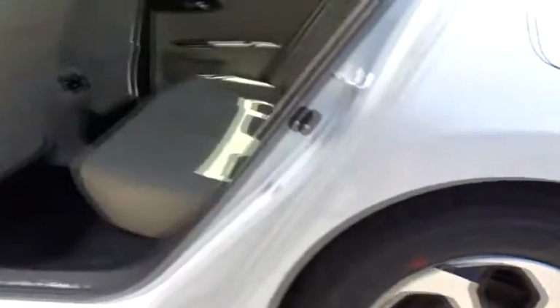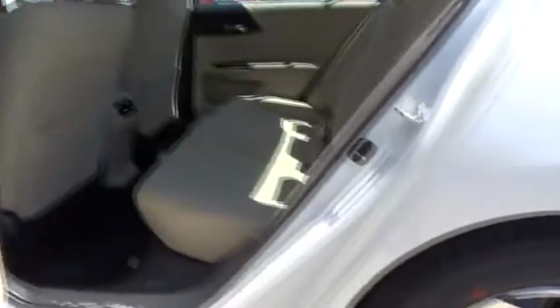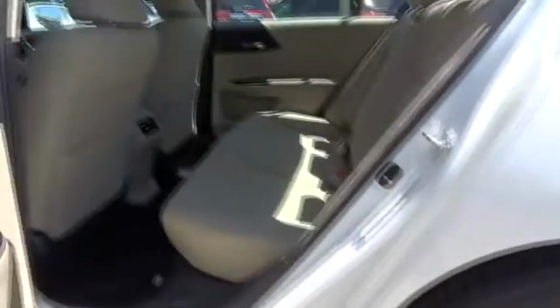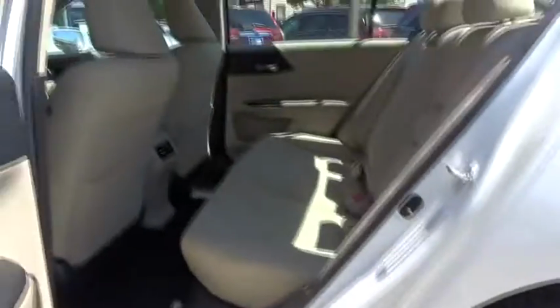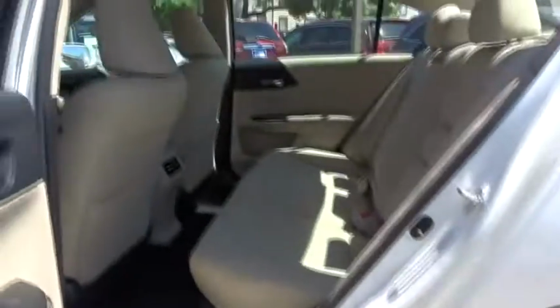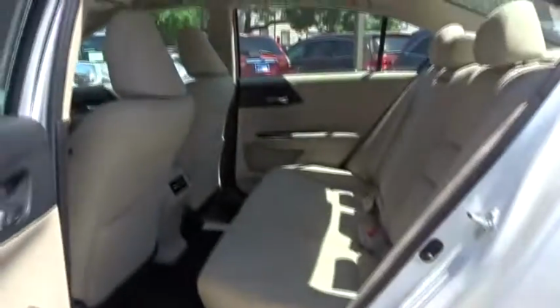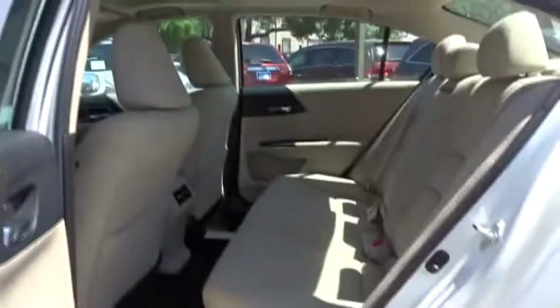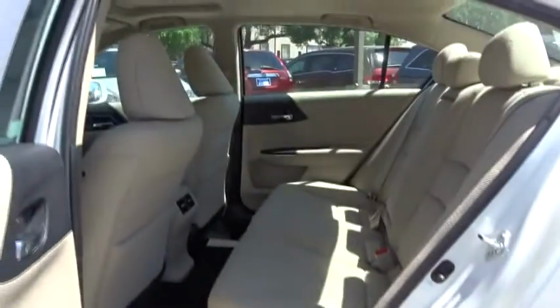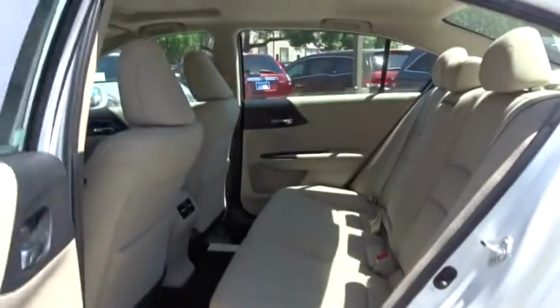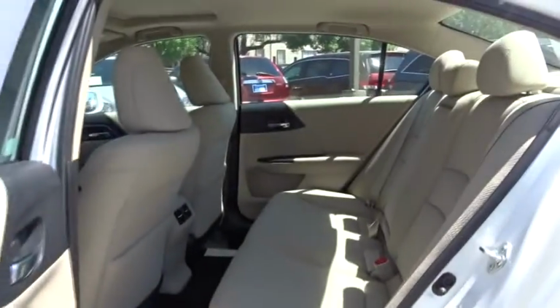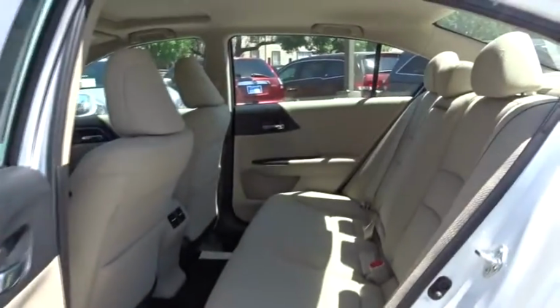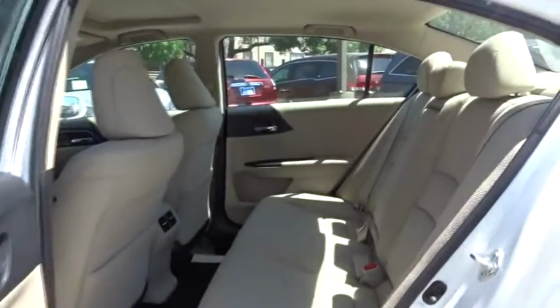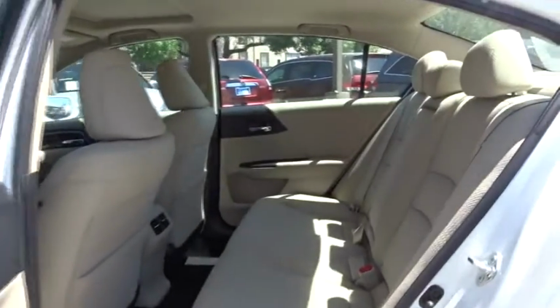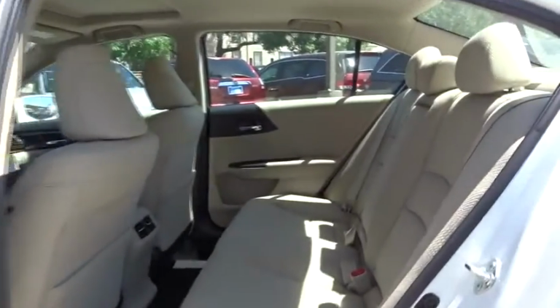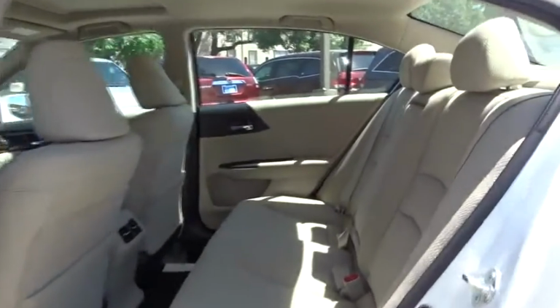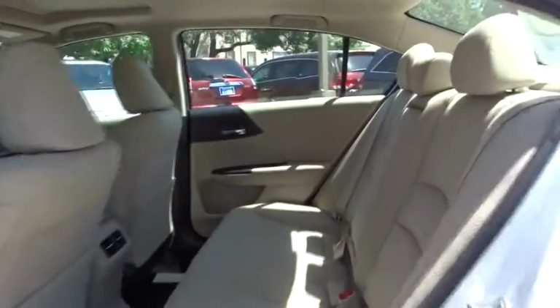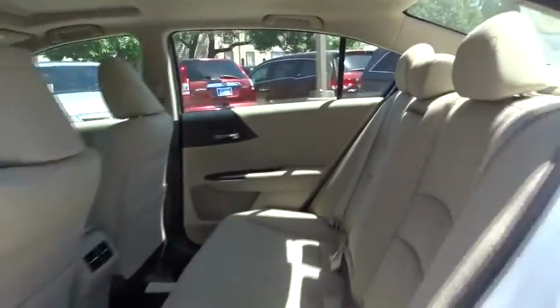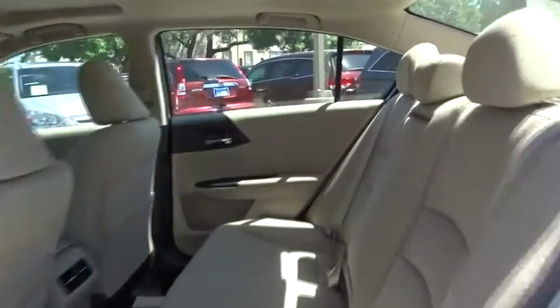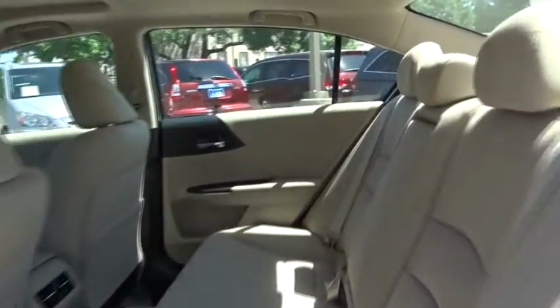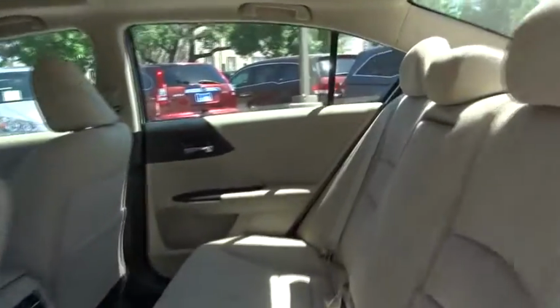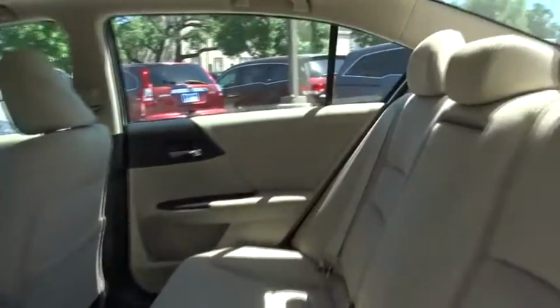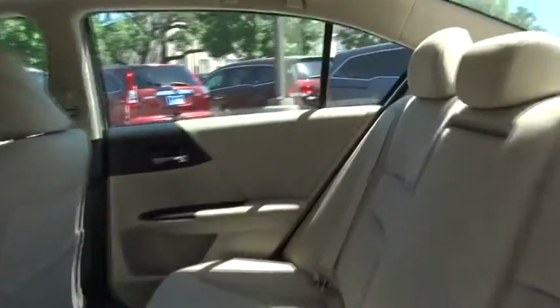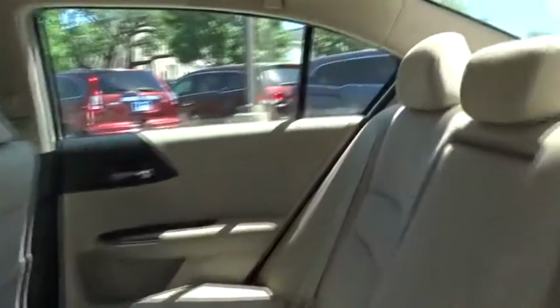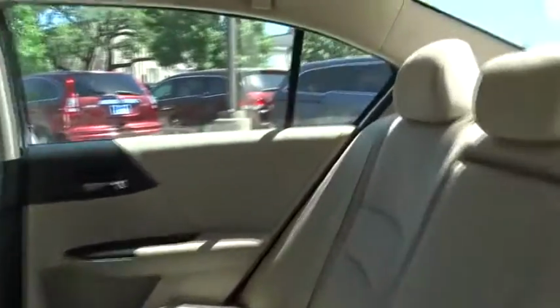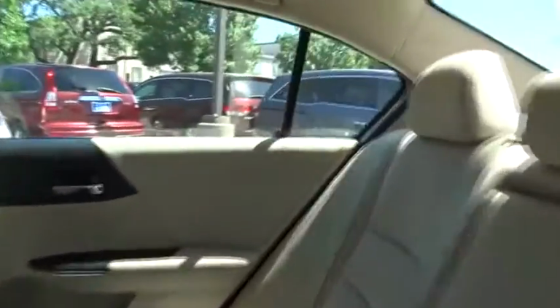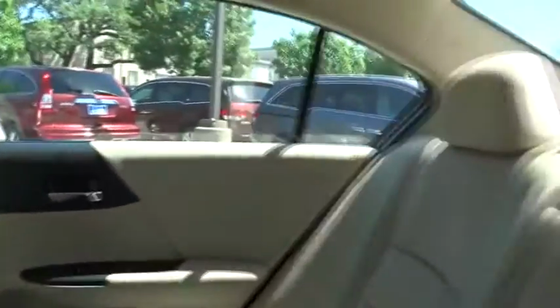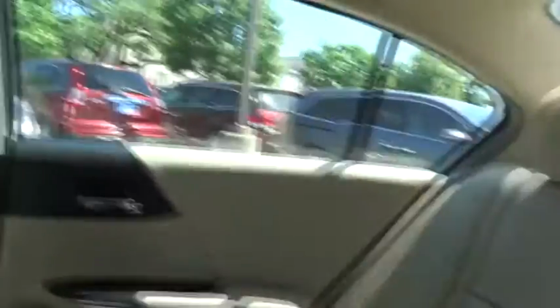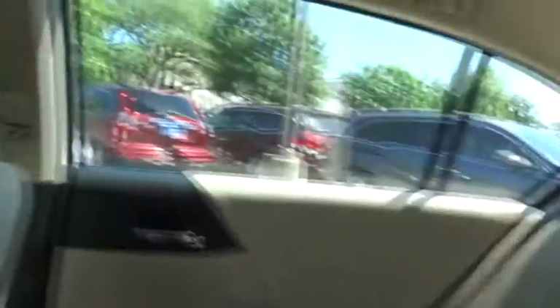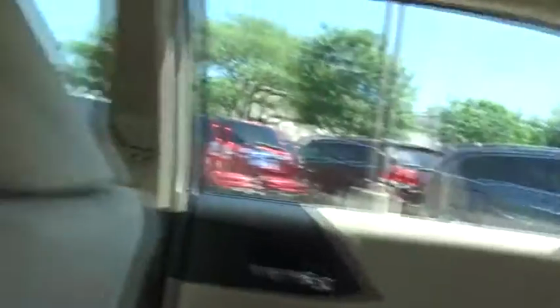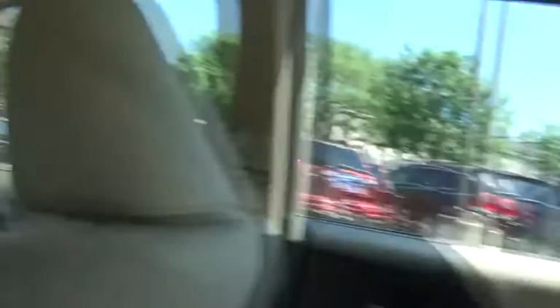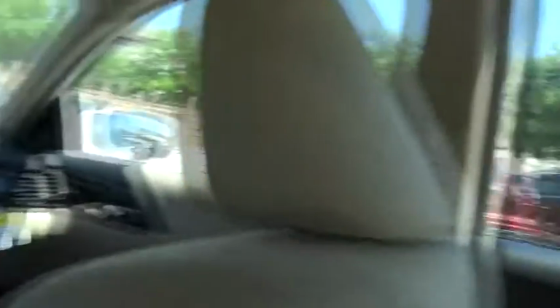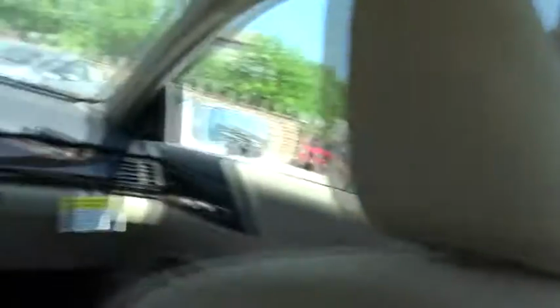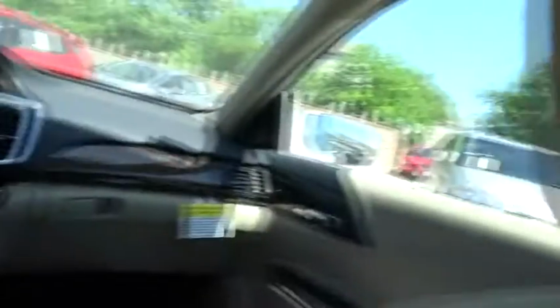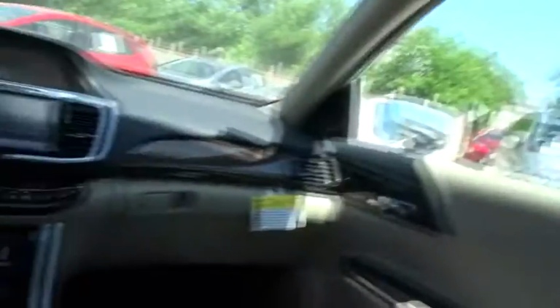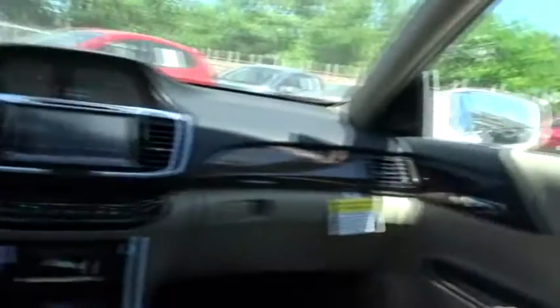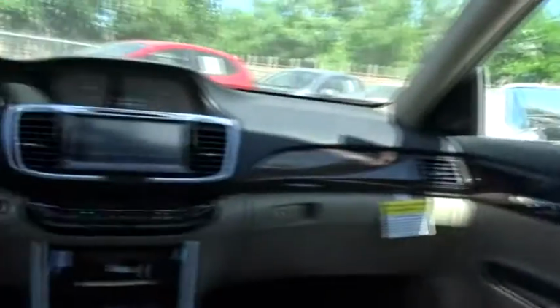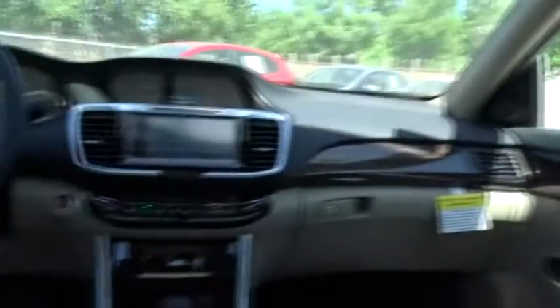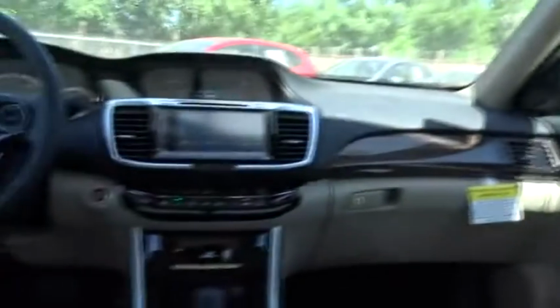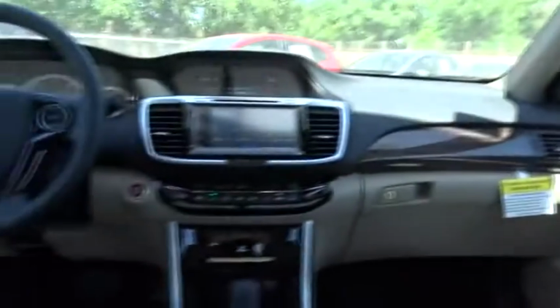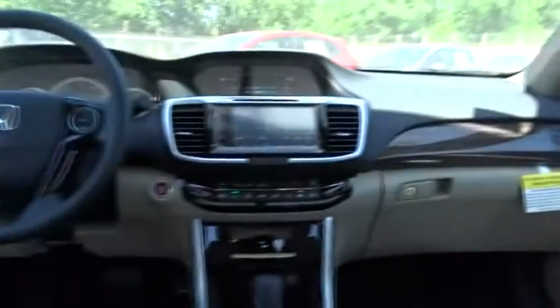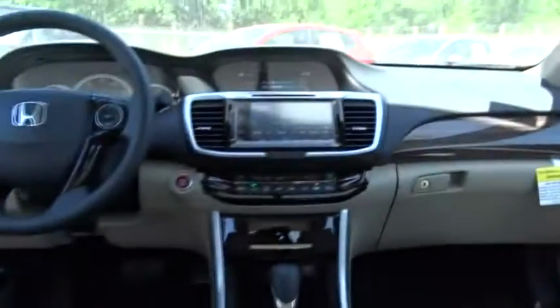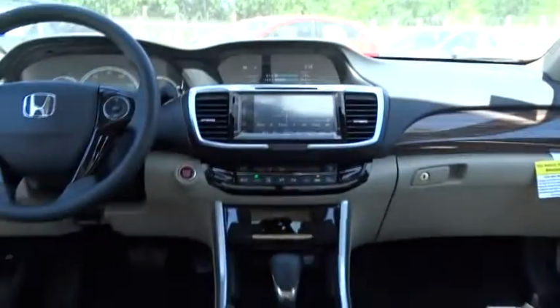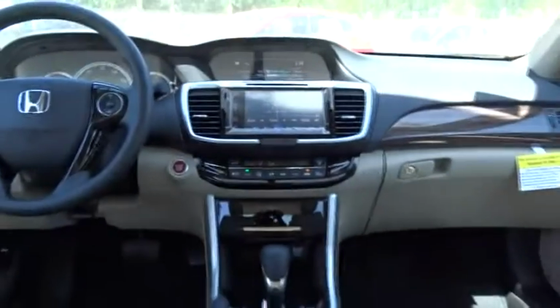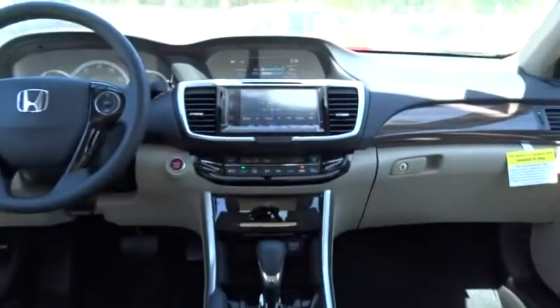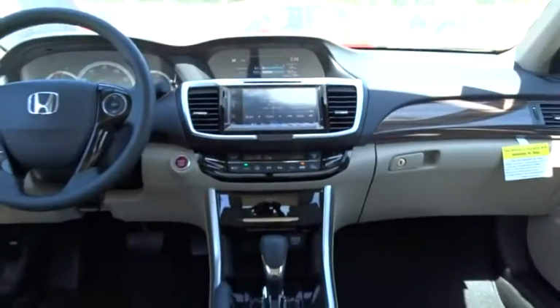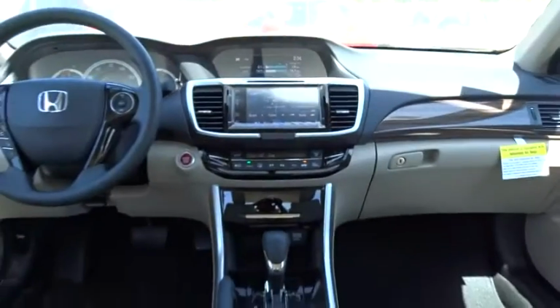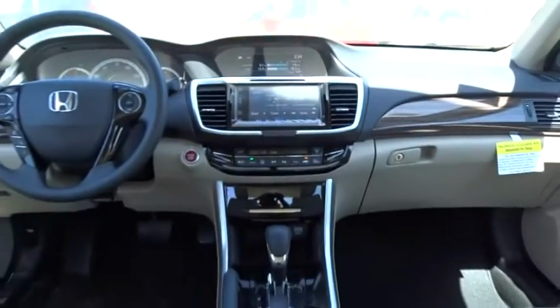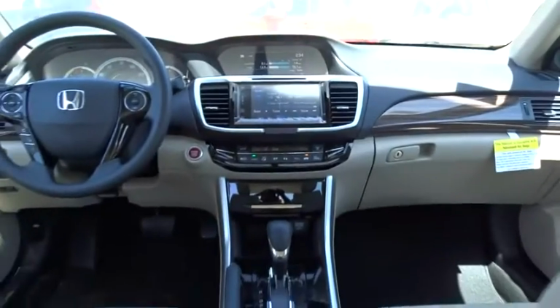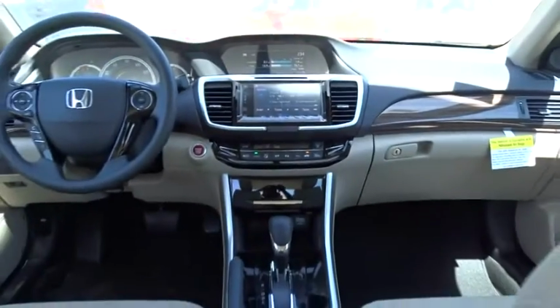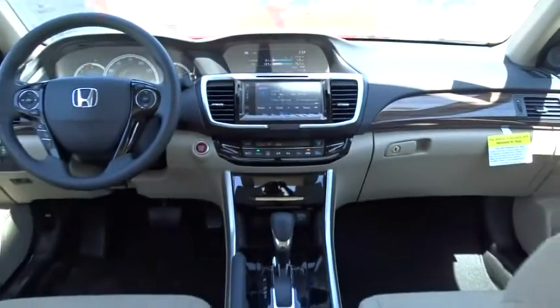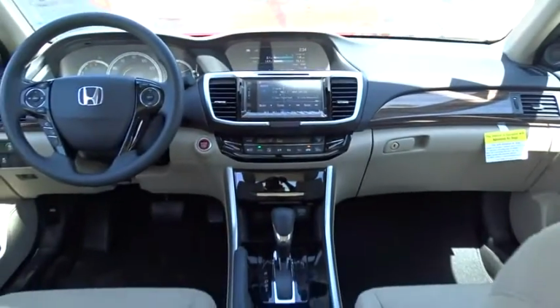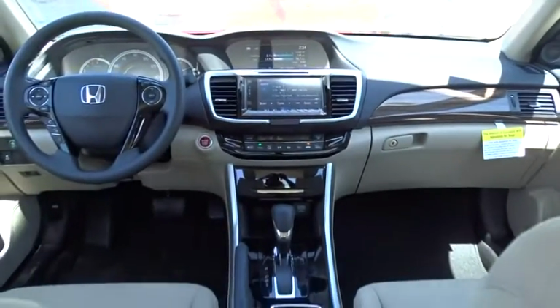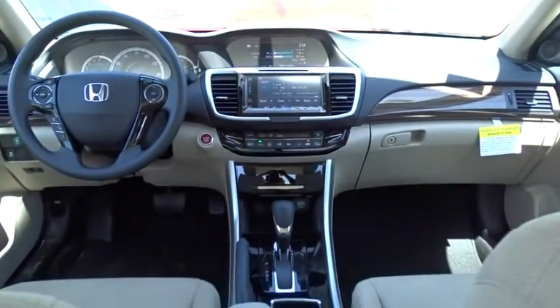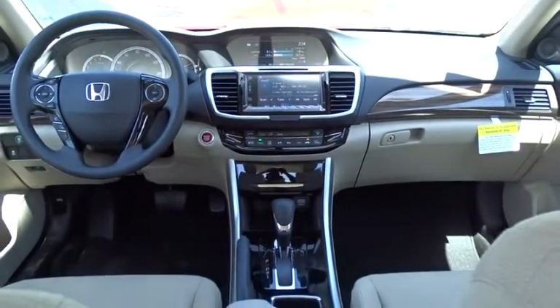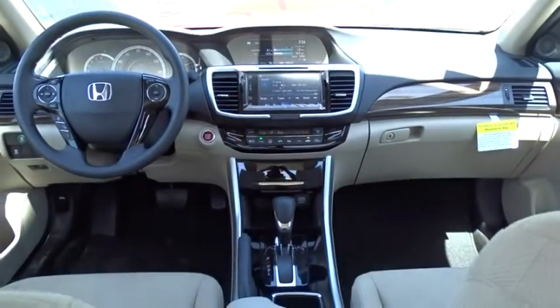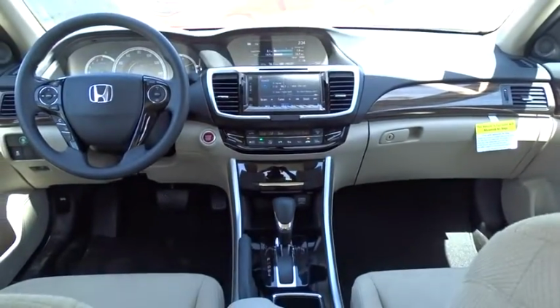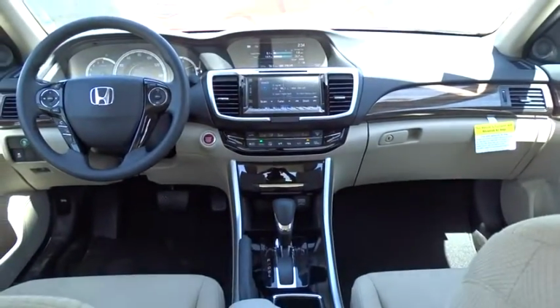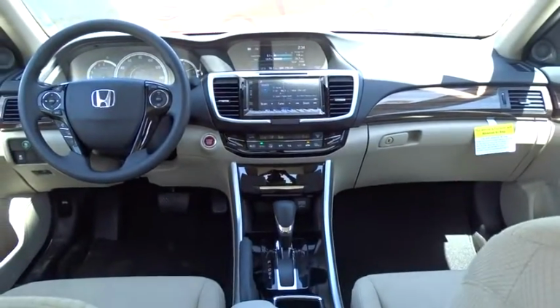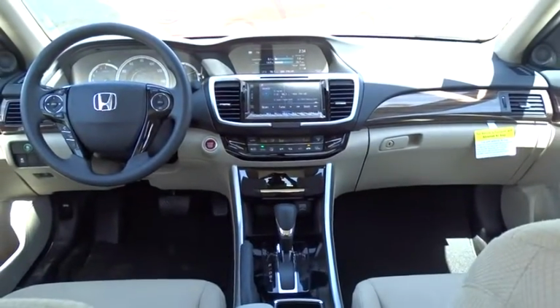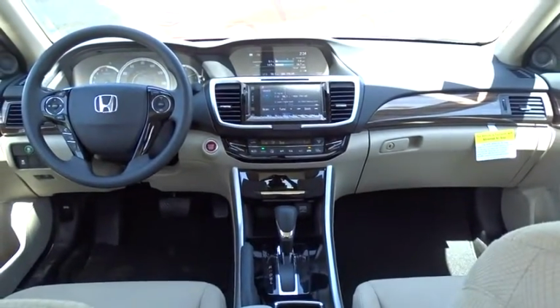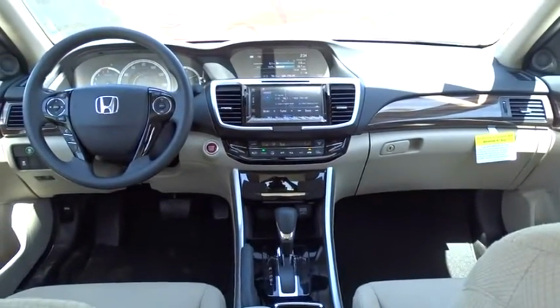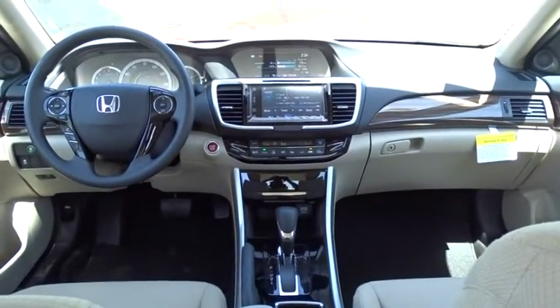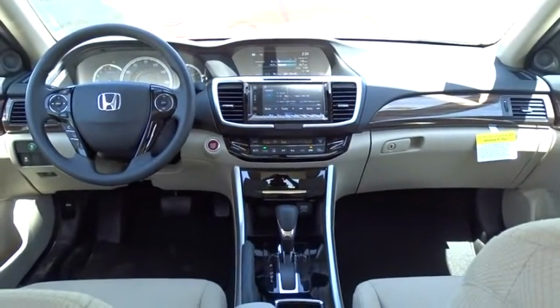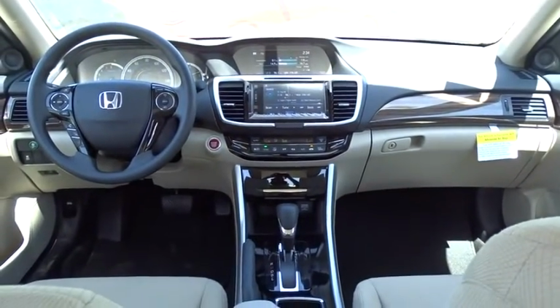Bluetooth. Adjustable steering wheel. Power steering. Aluminum wheels. Cruise control. Four-wheel disc brakes. Keyless start.